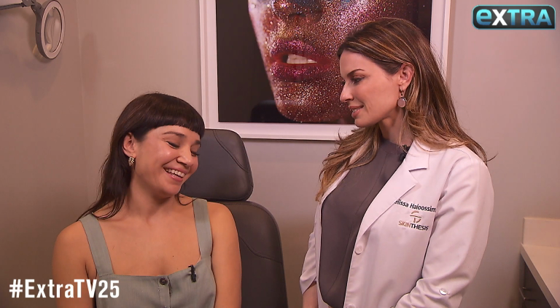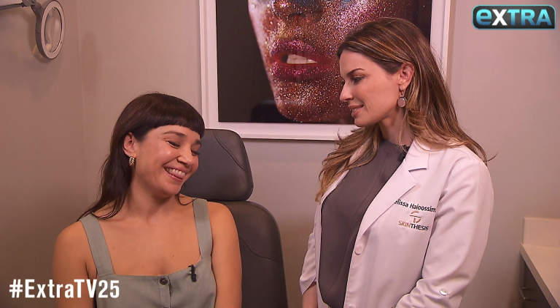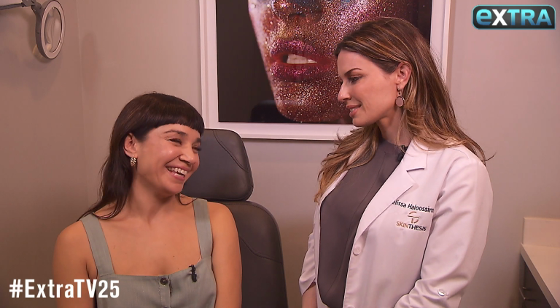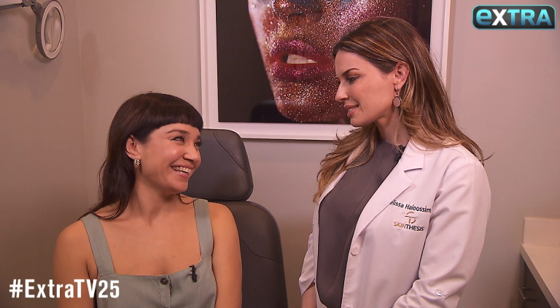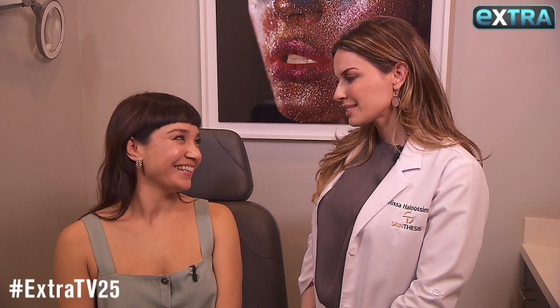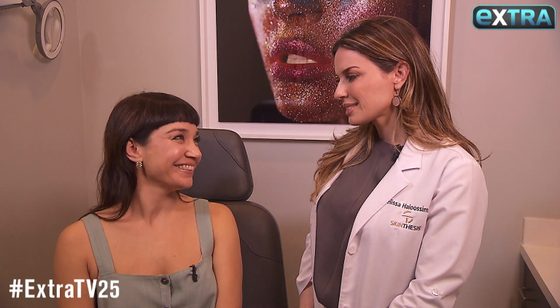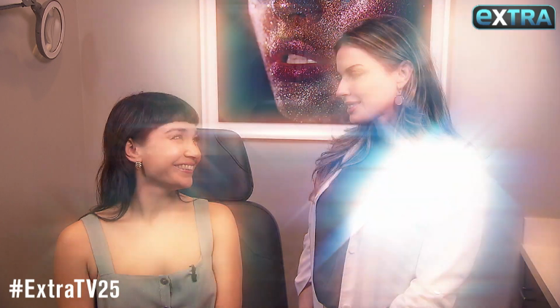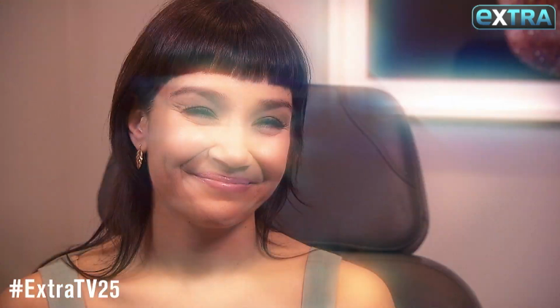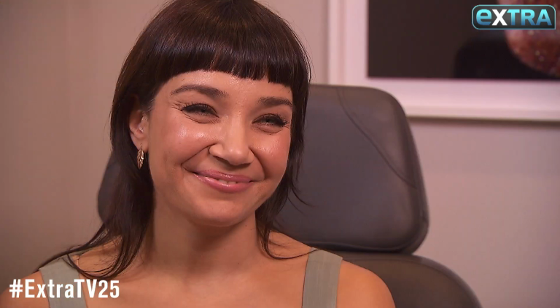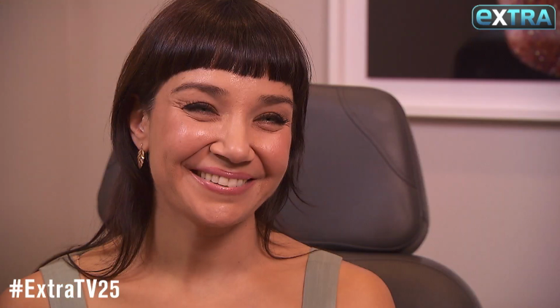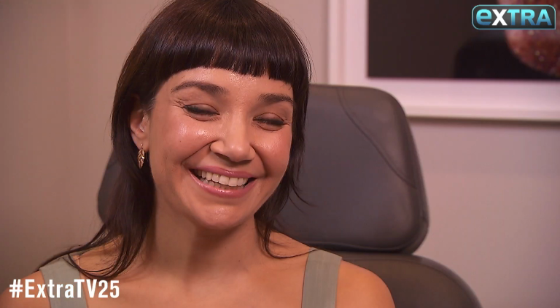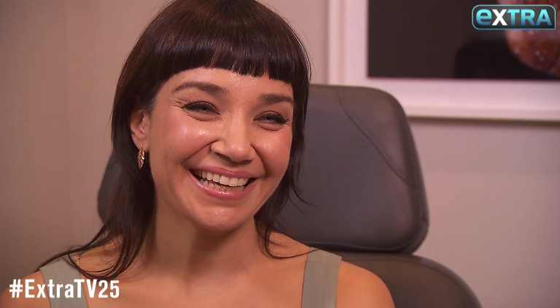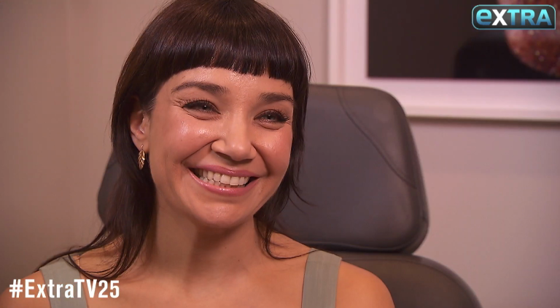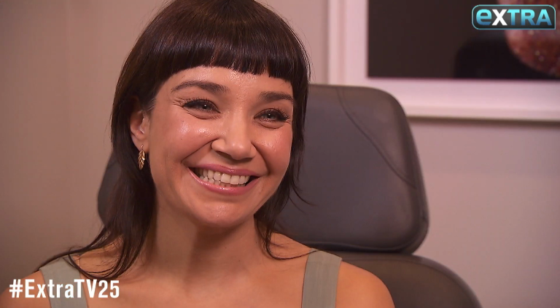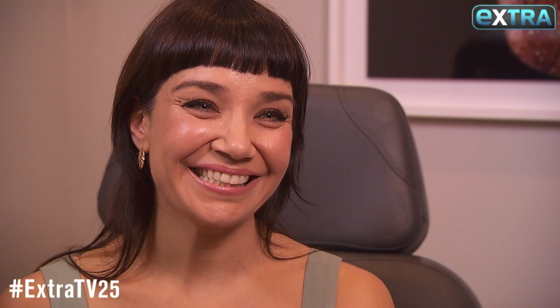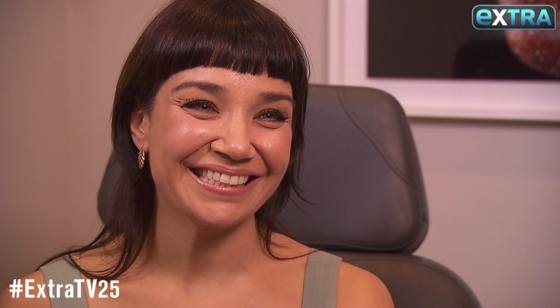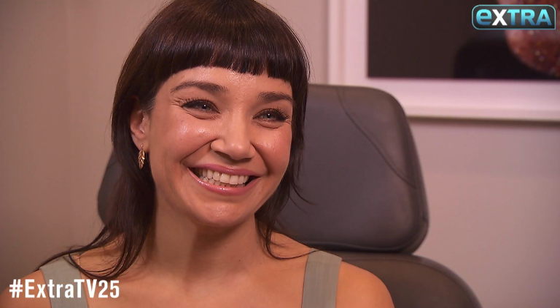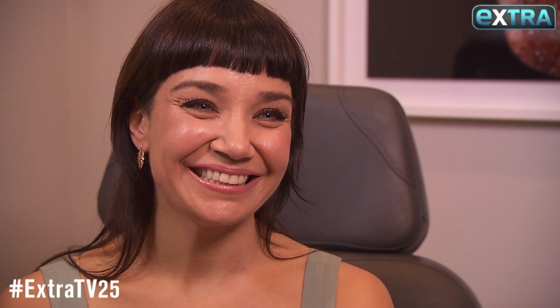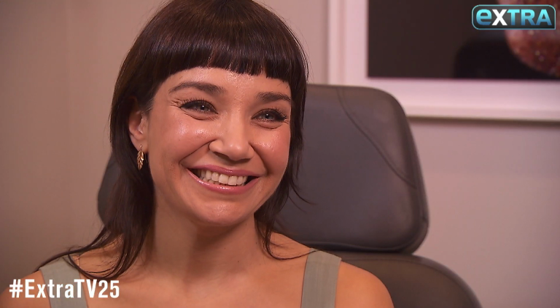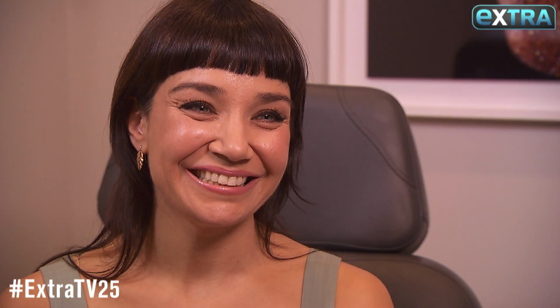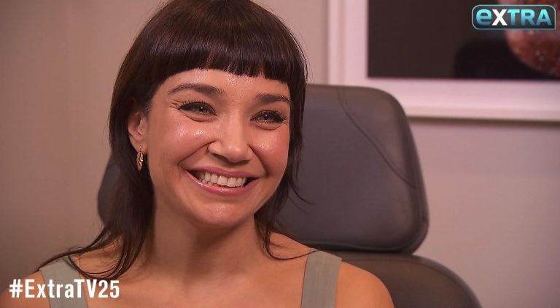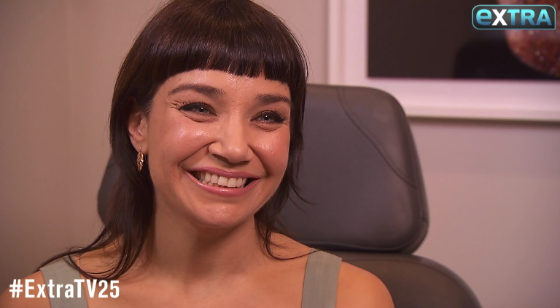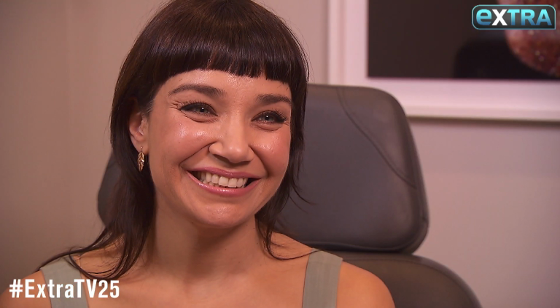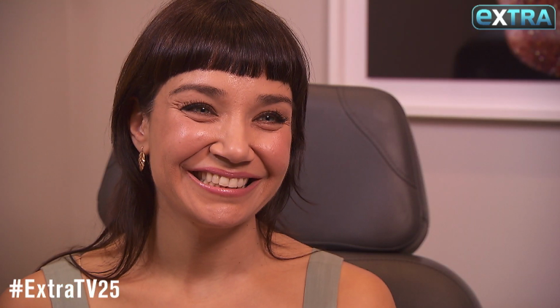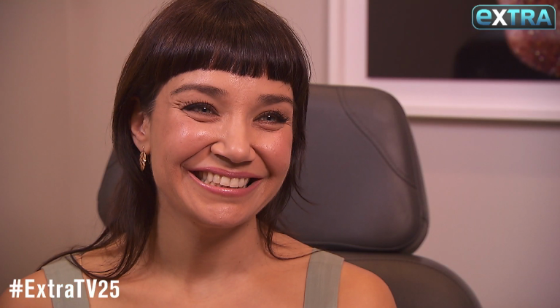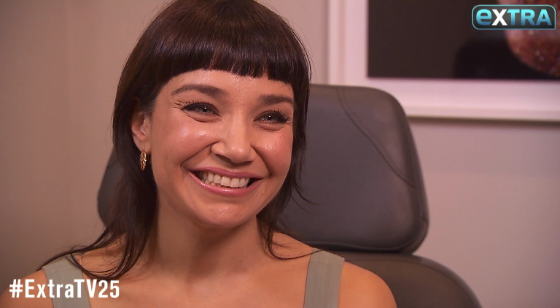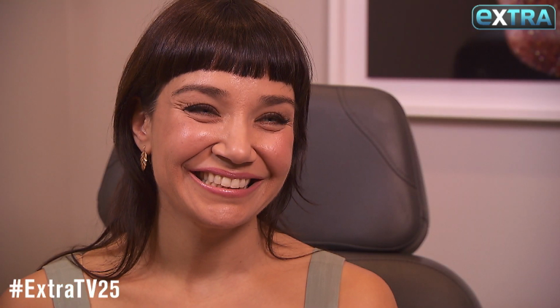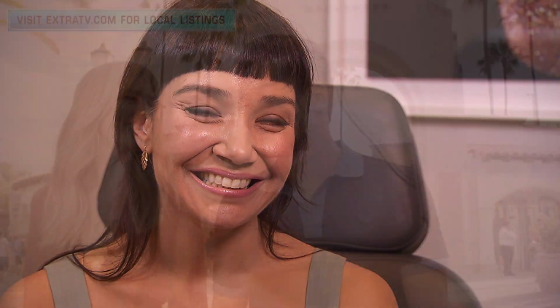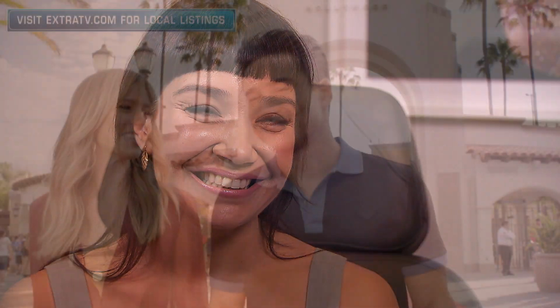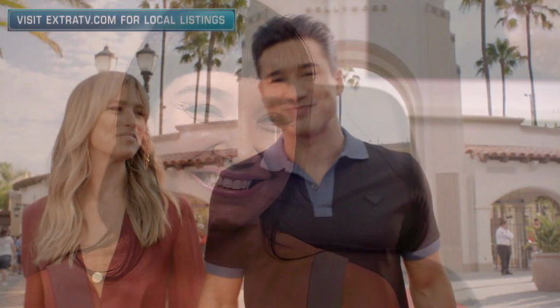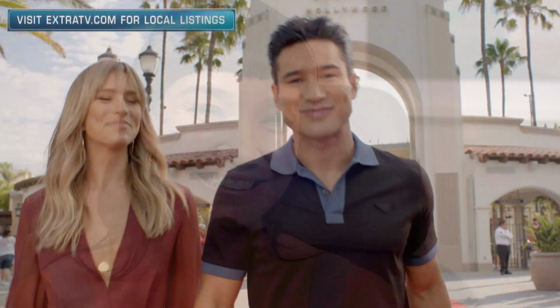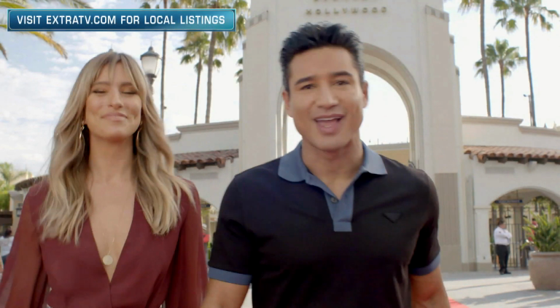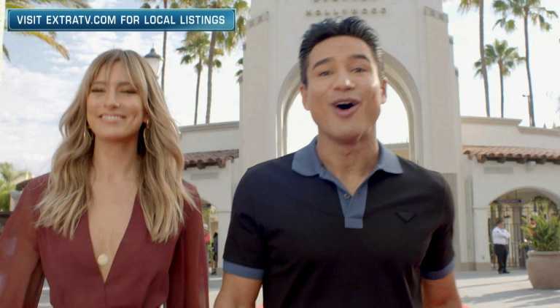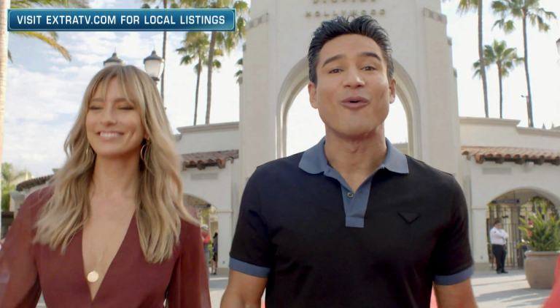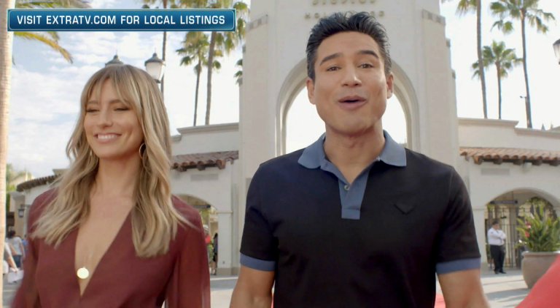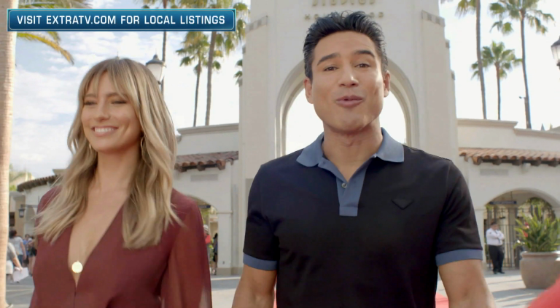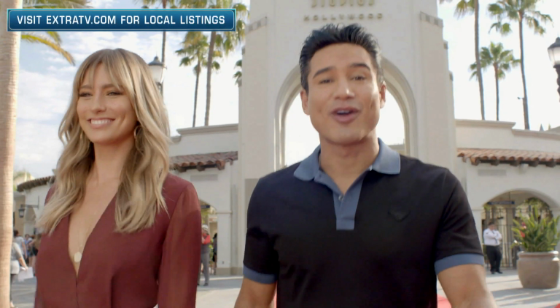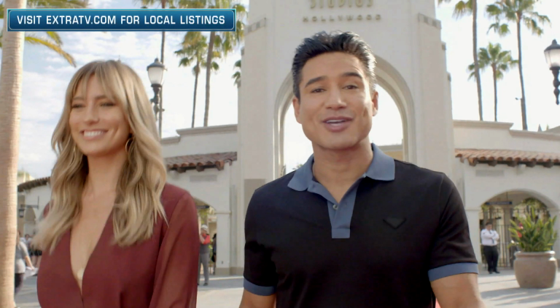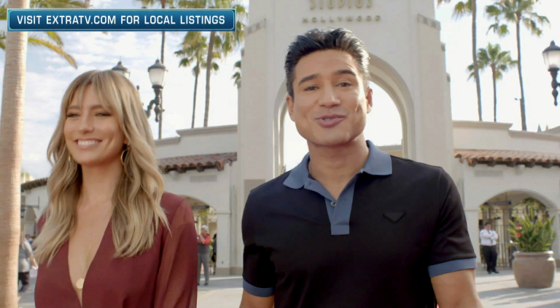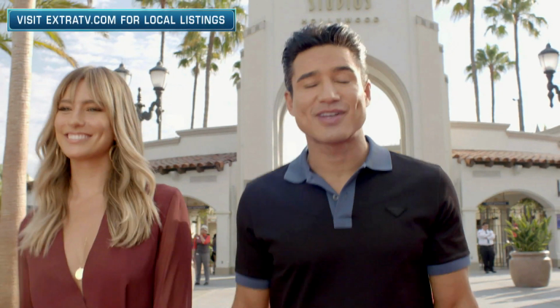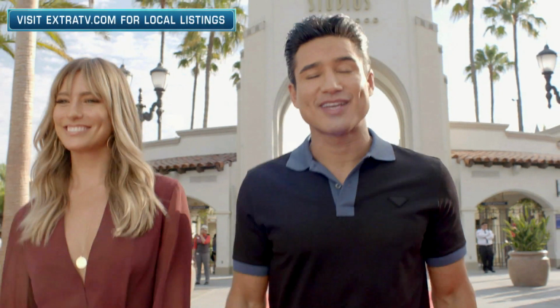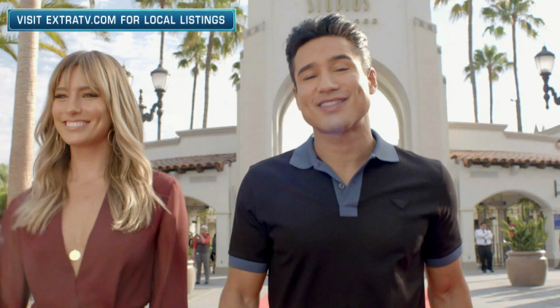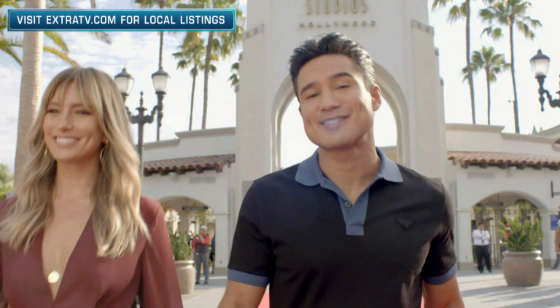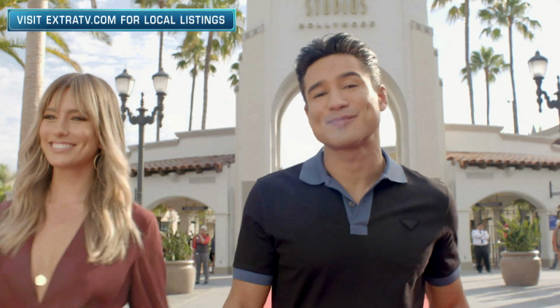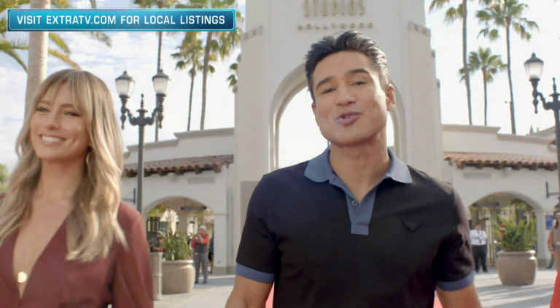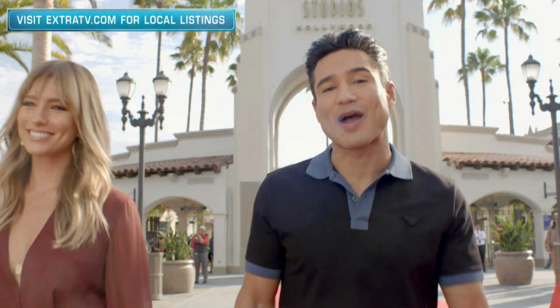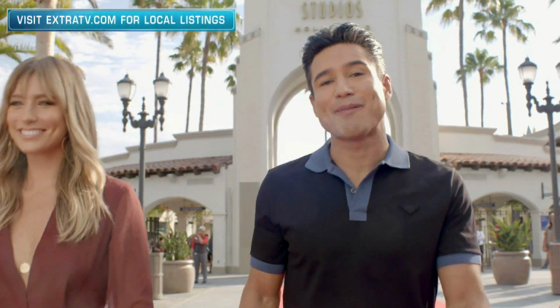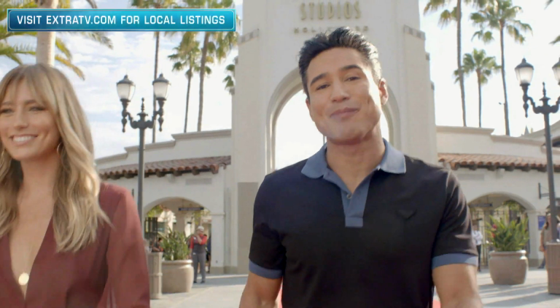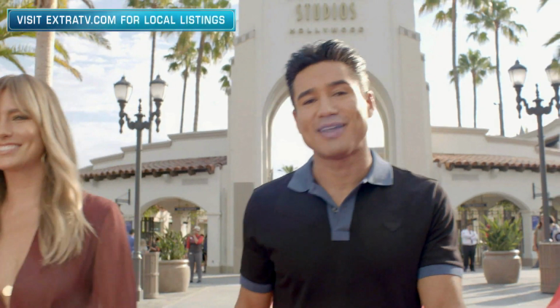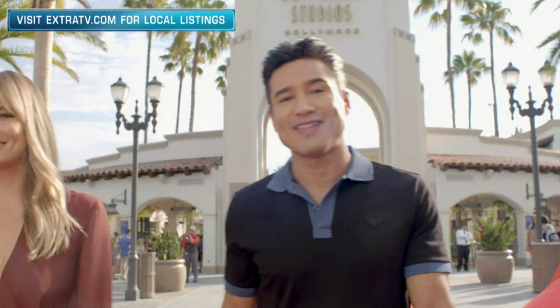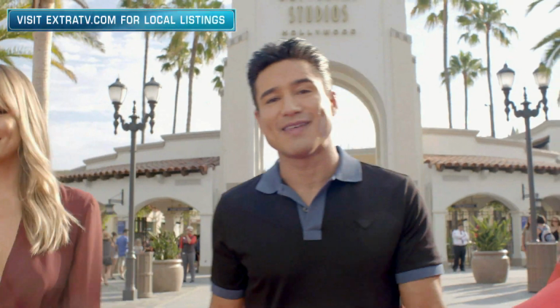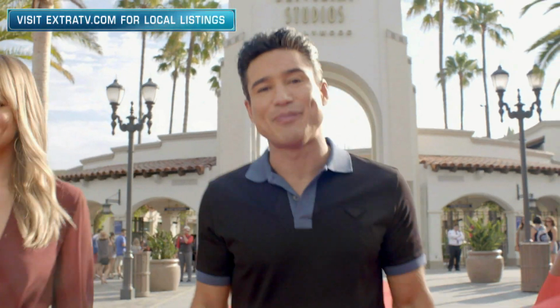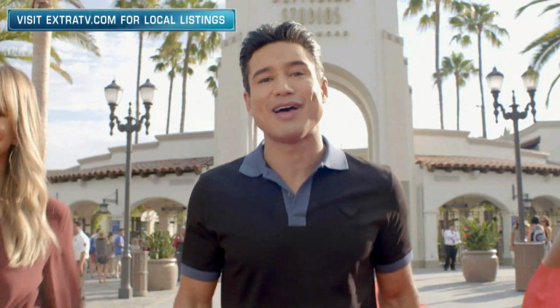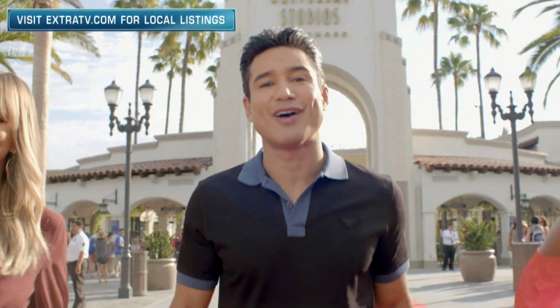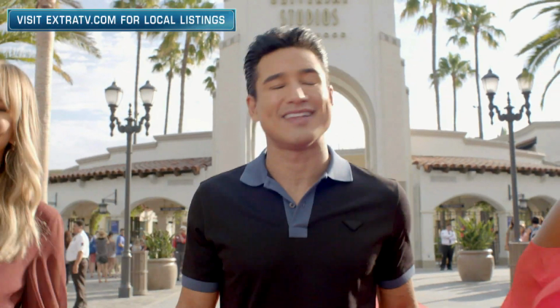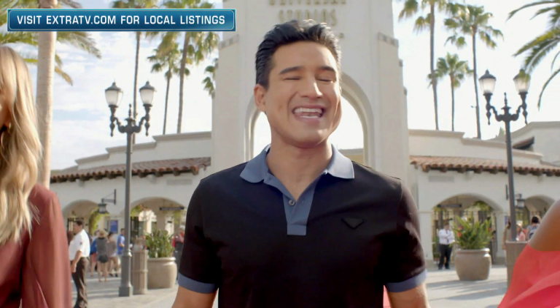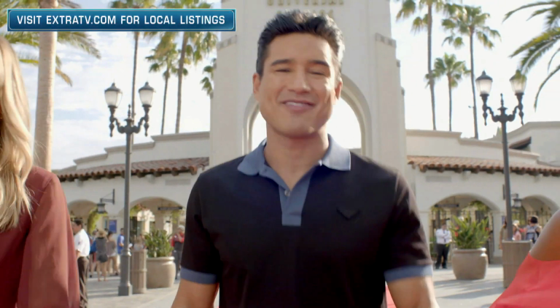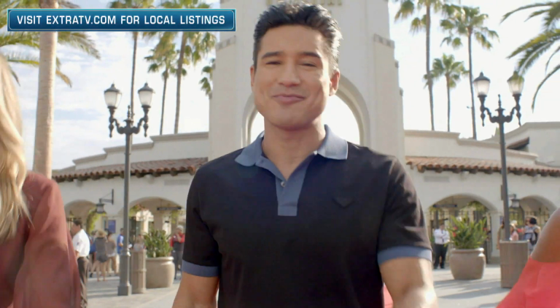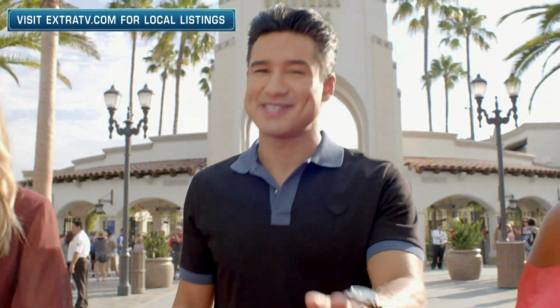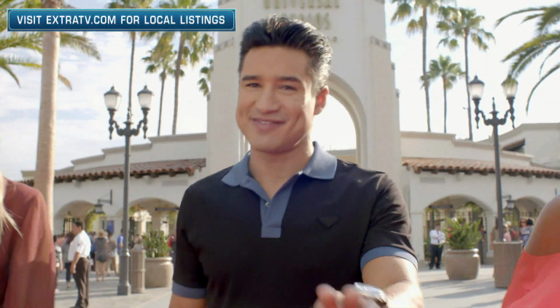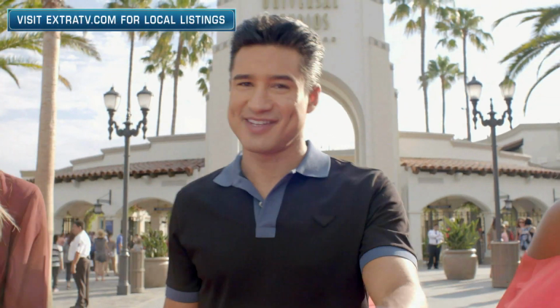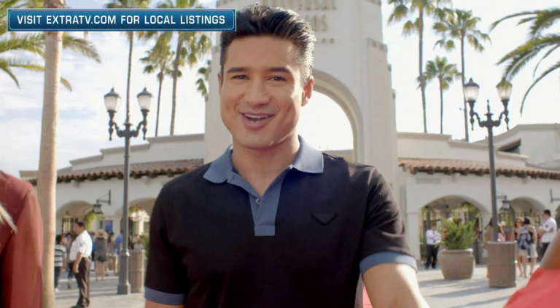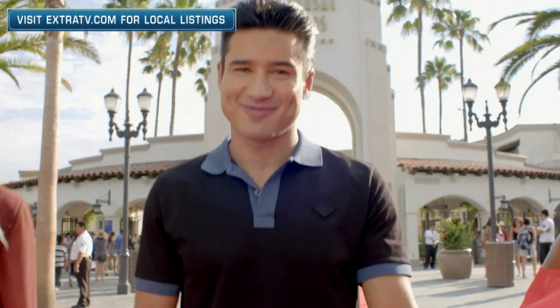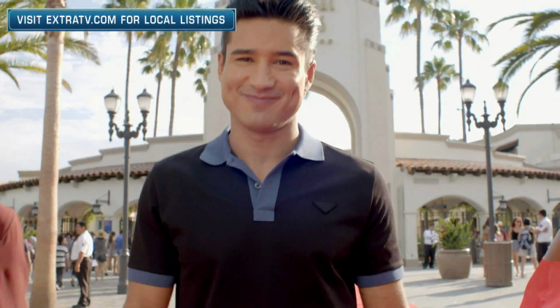Thank you. Thank you. Hit the subscribe button and the bell so you never miss a video.